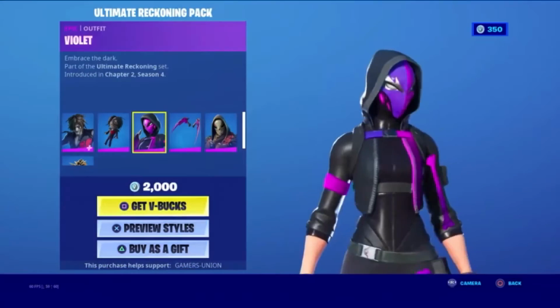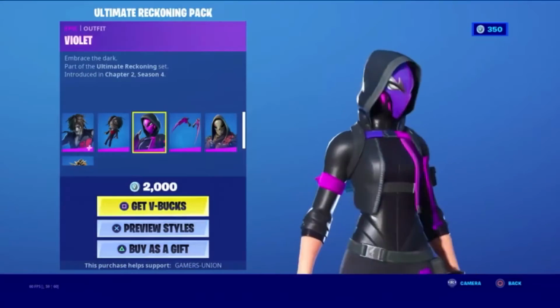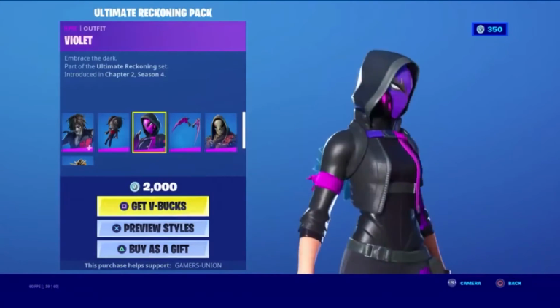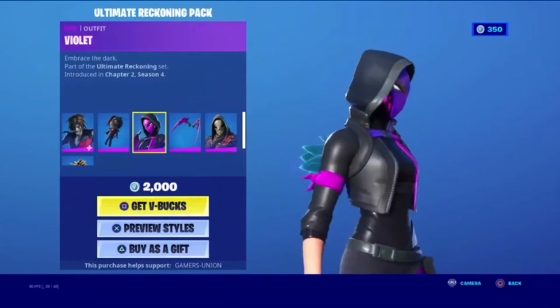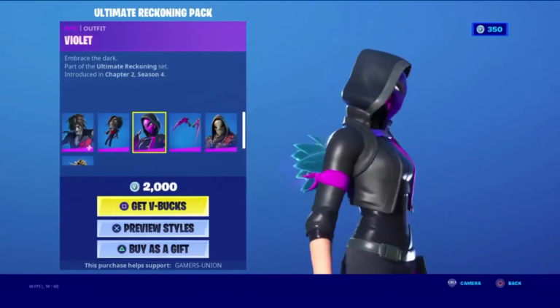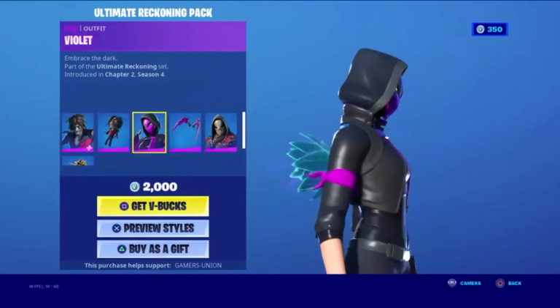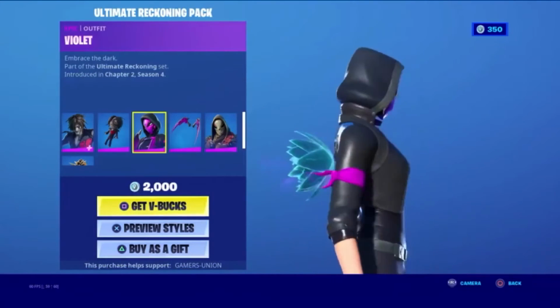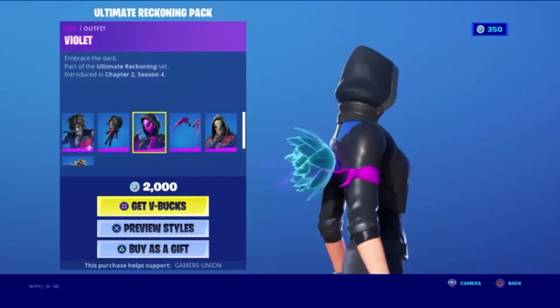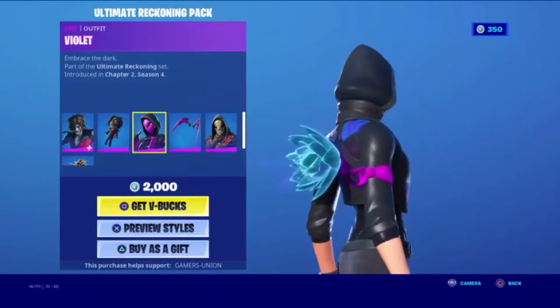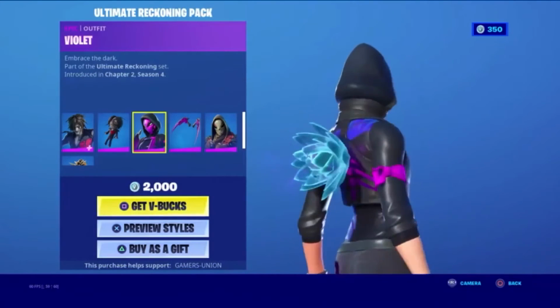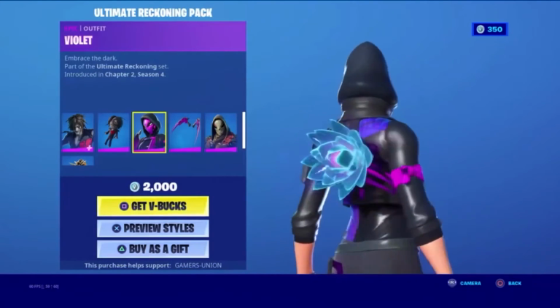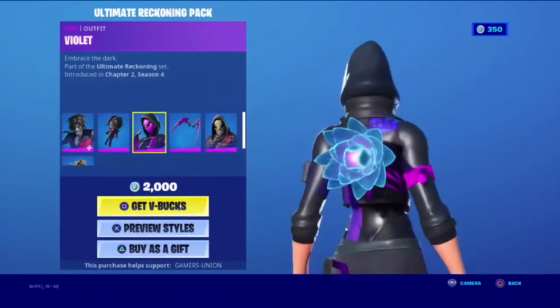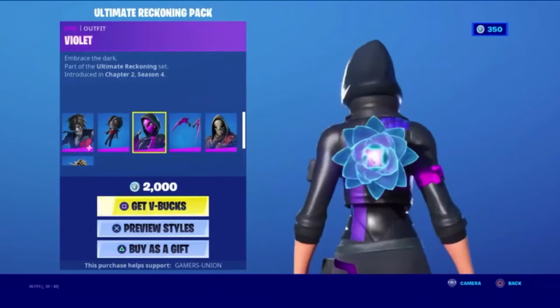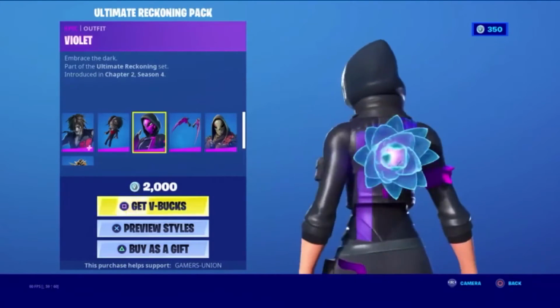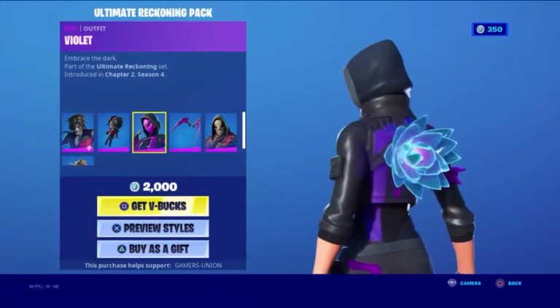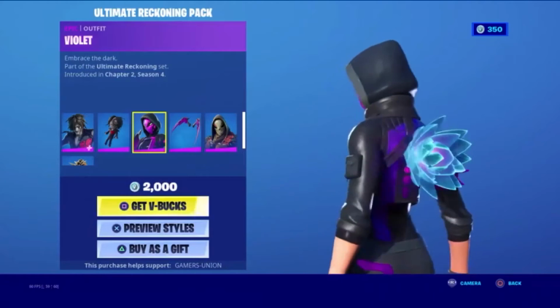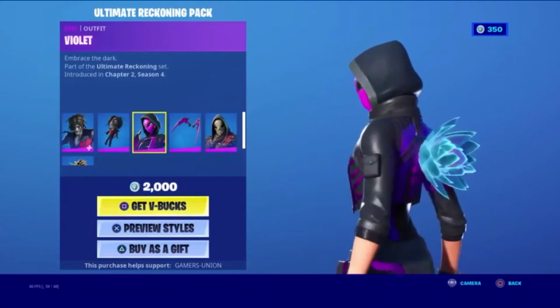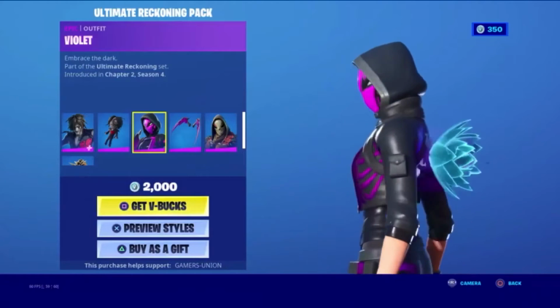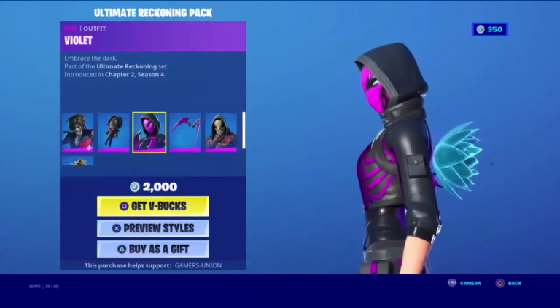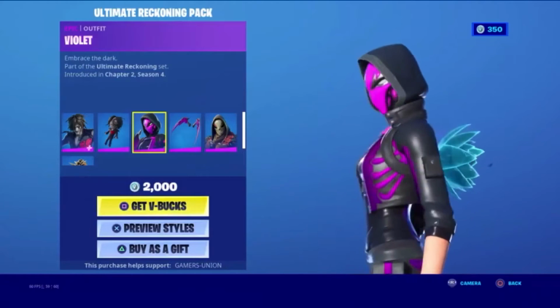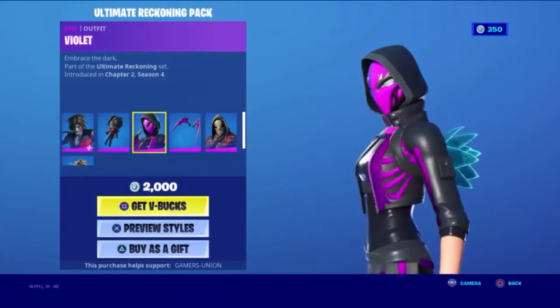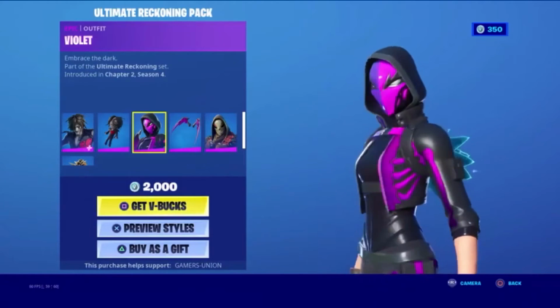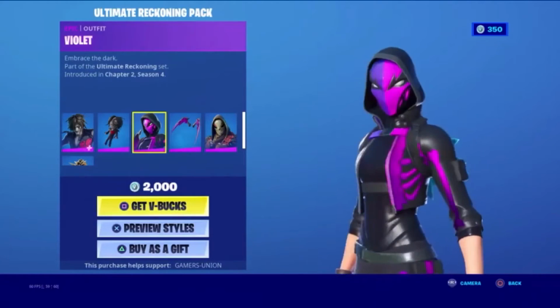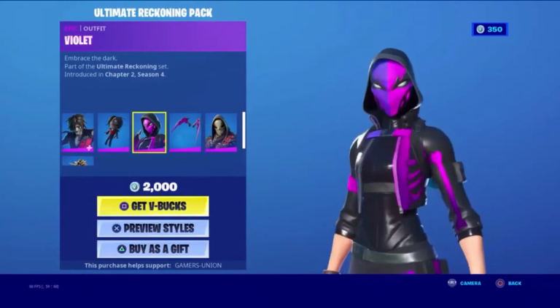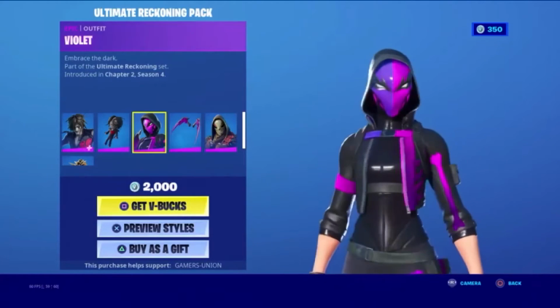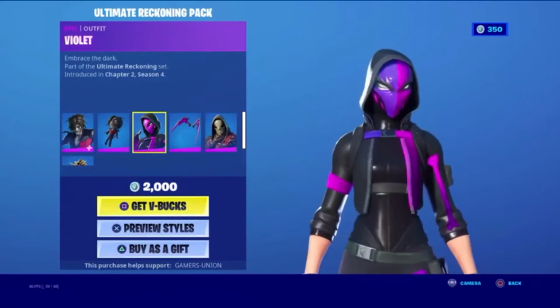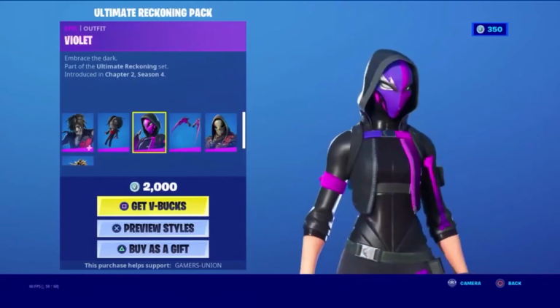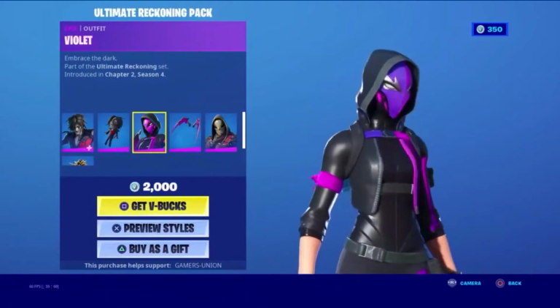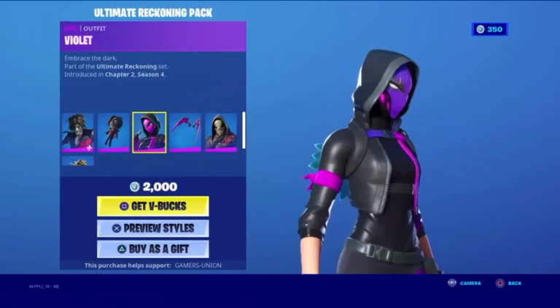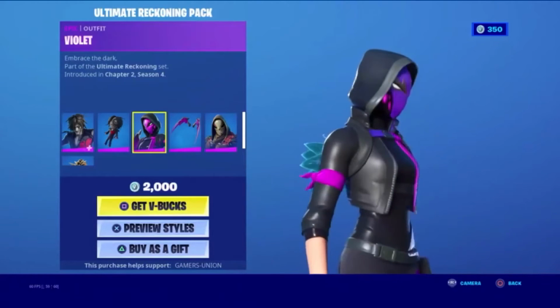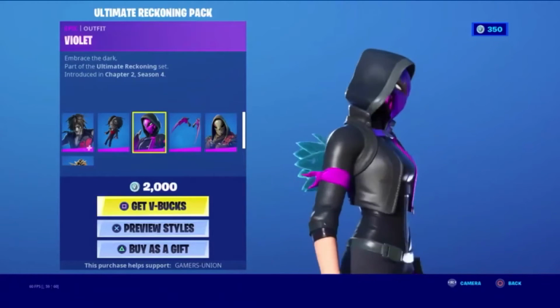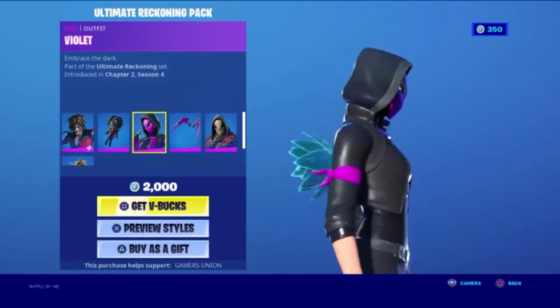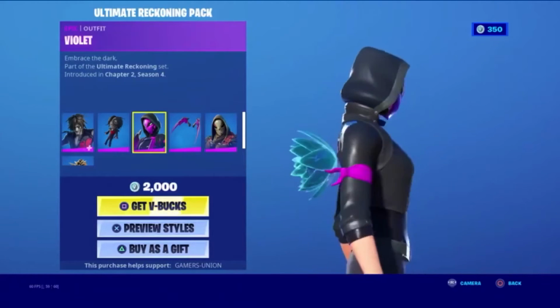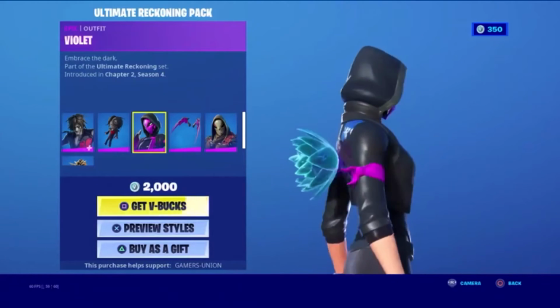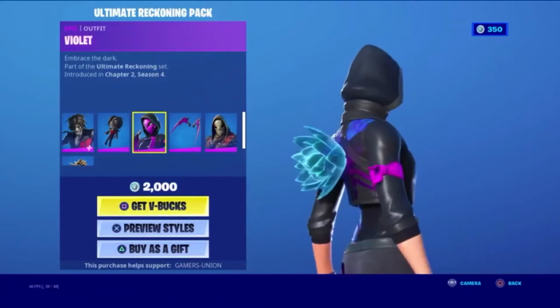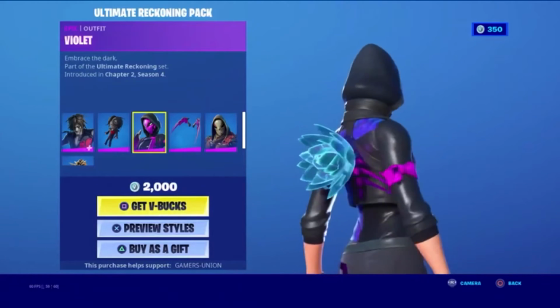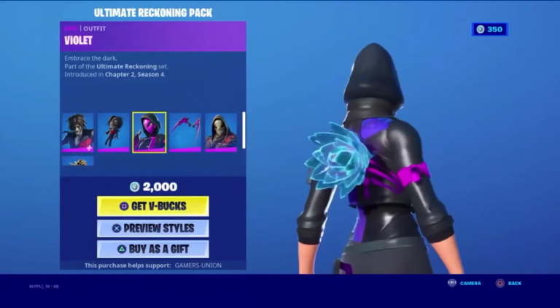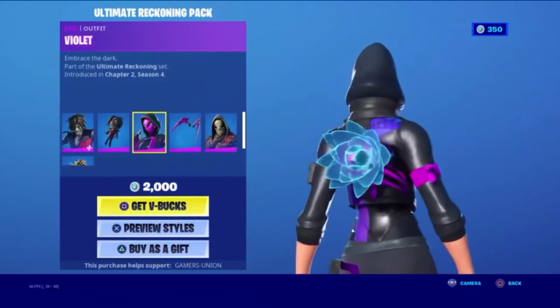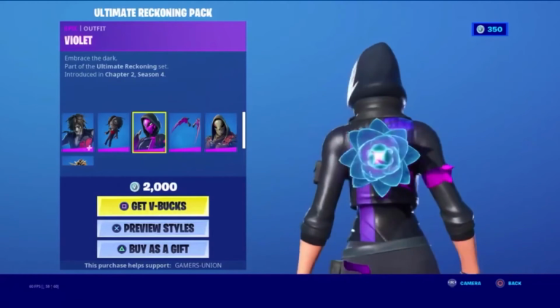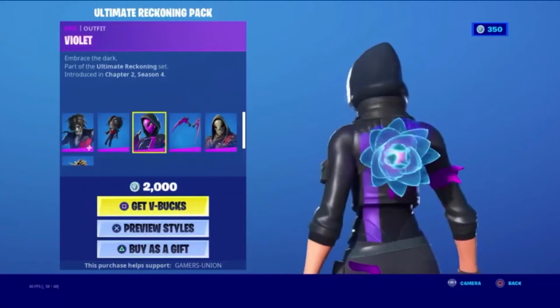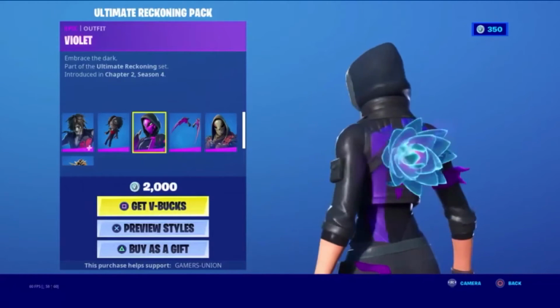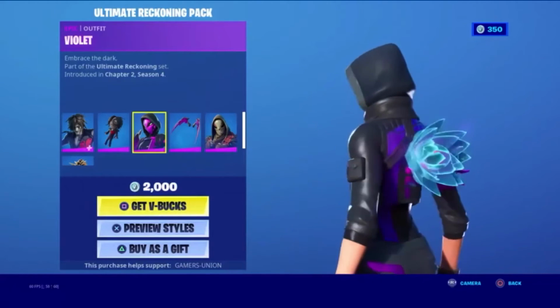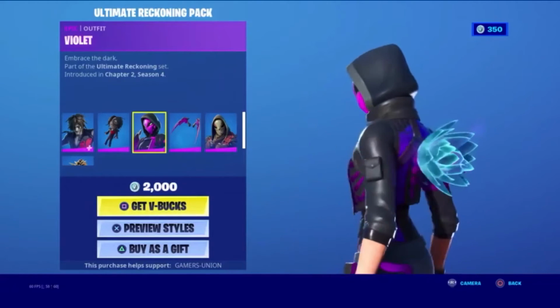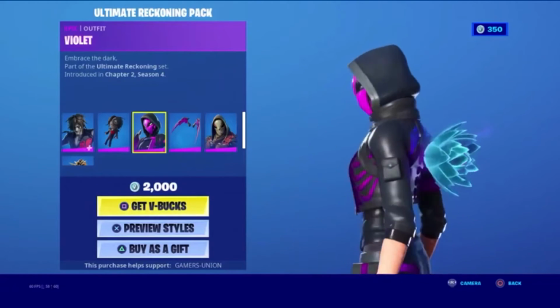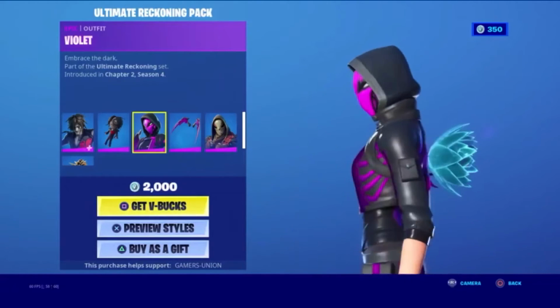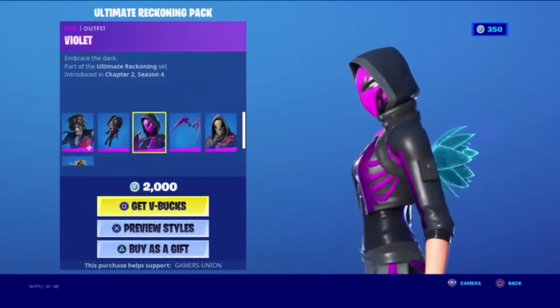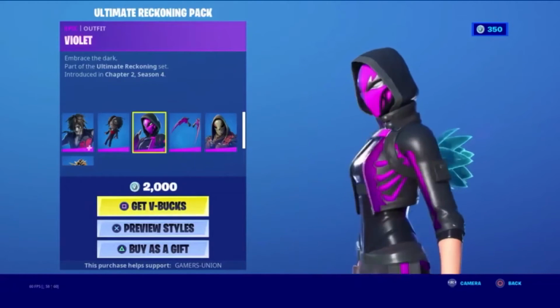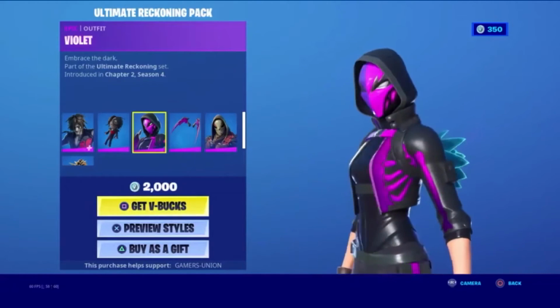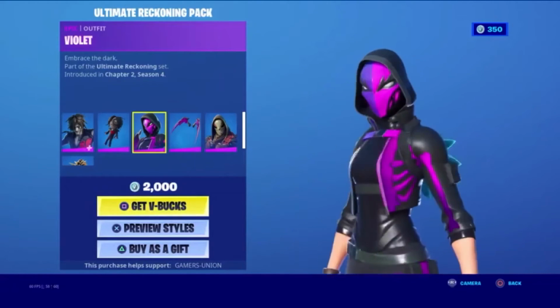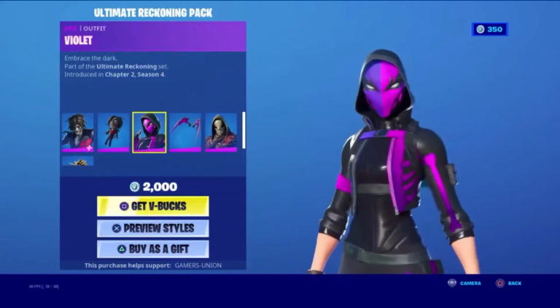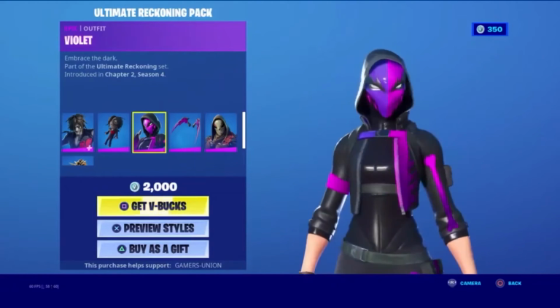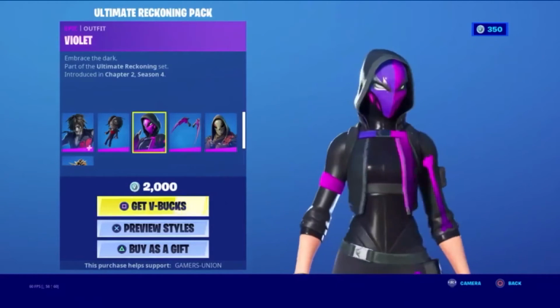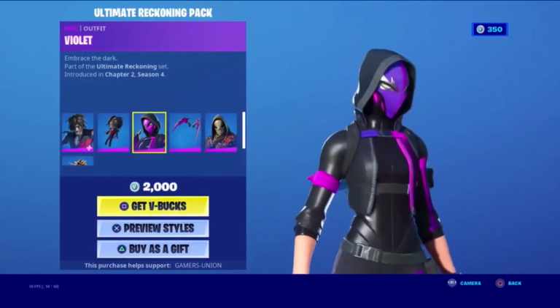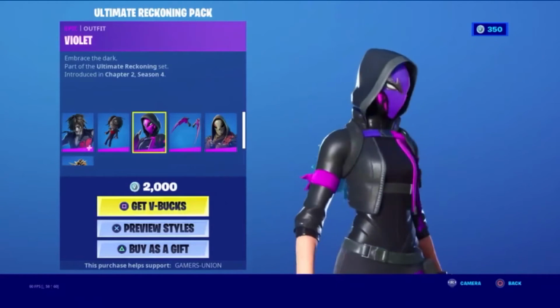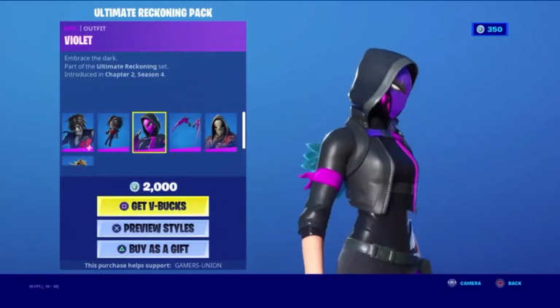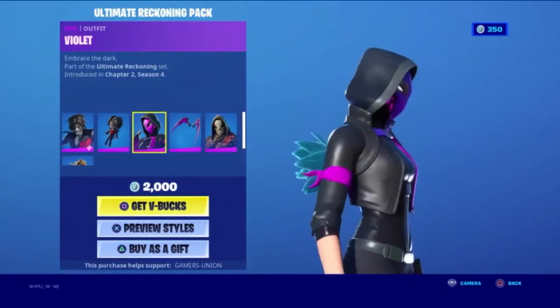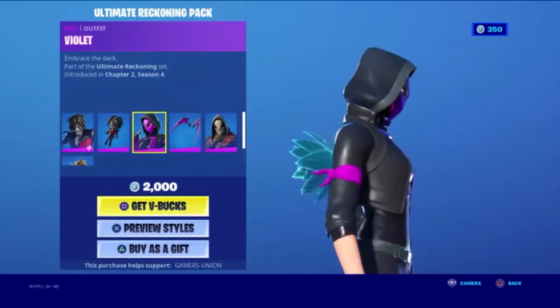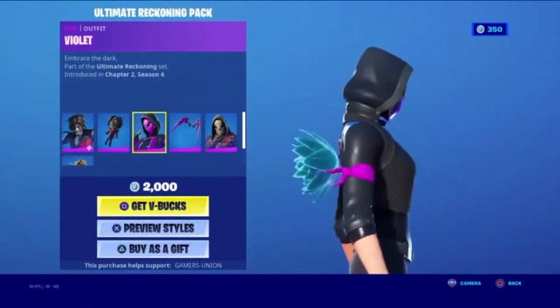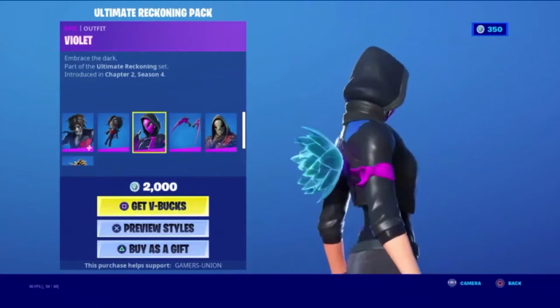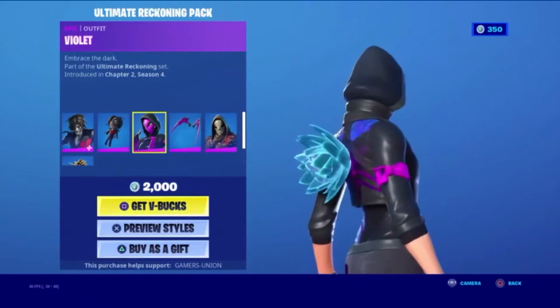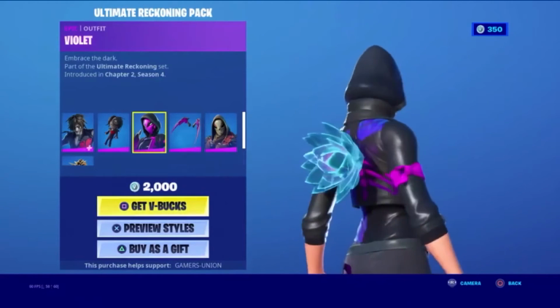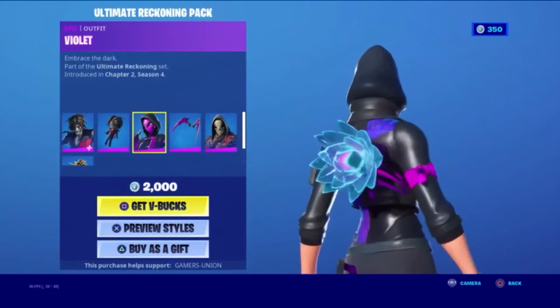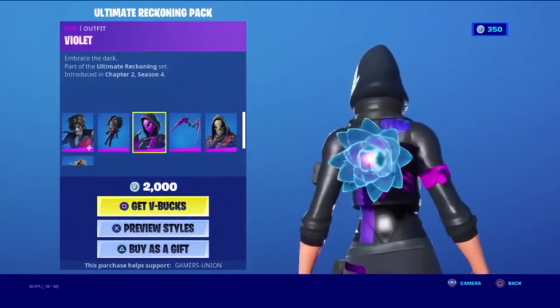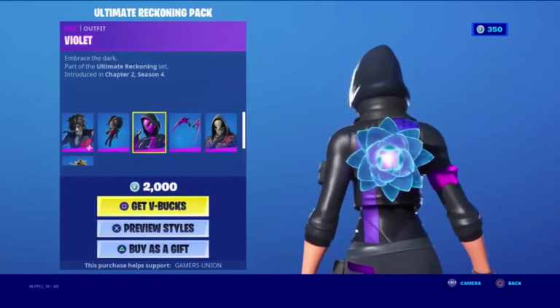Epic outfit Violet — Embrace the Dark. Part of the Ultimate Reckoning Set, introduced in Chapter 2 Season 4.